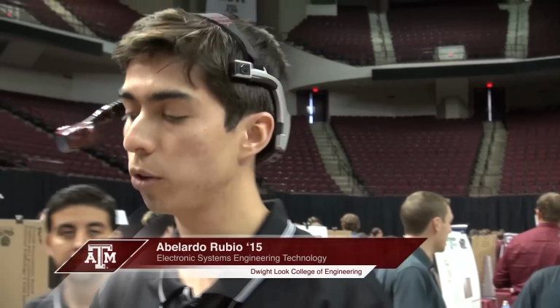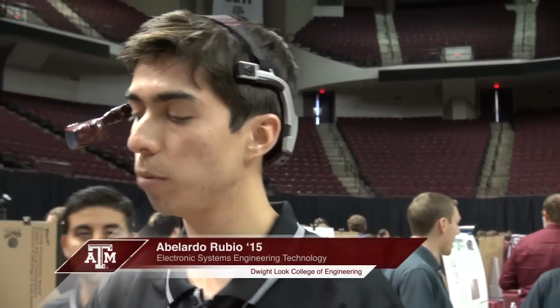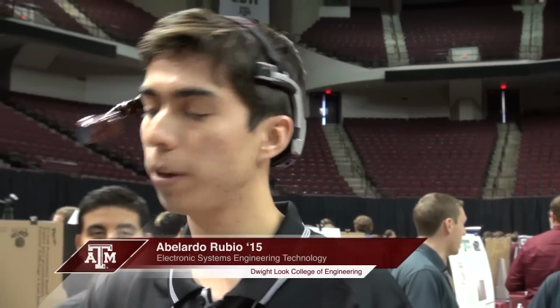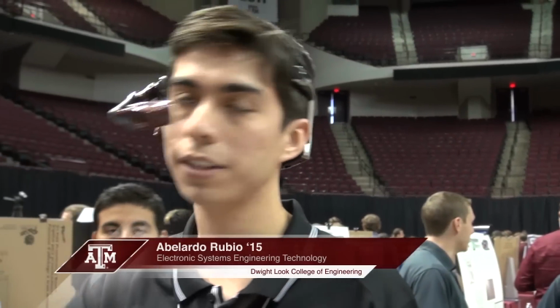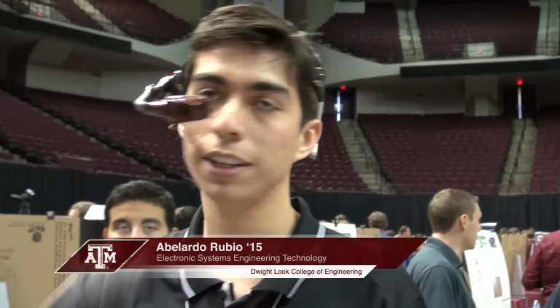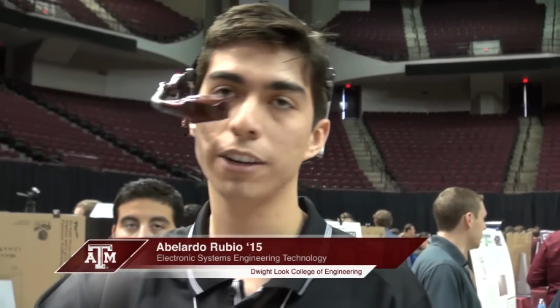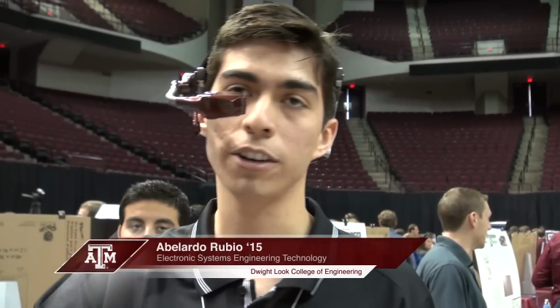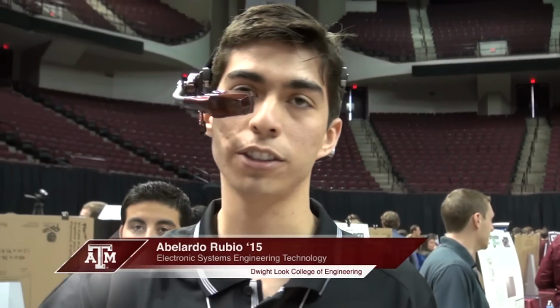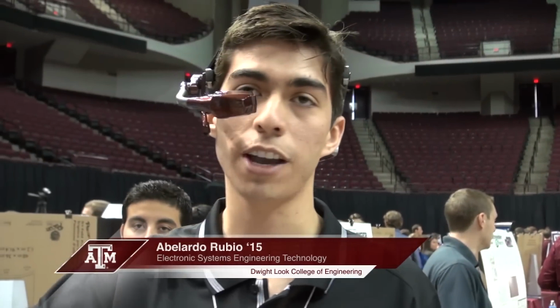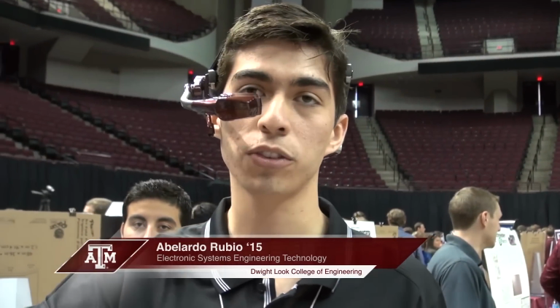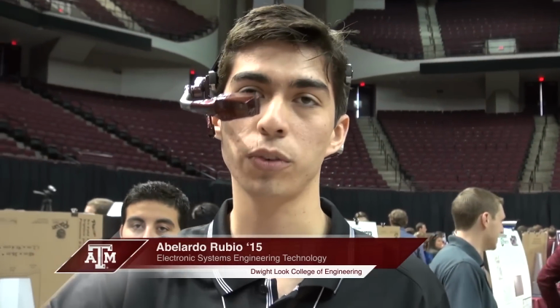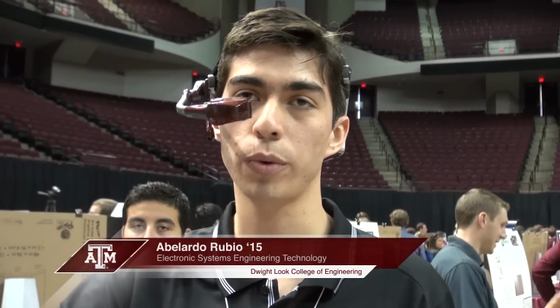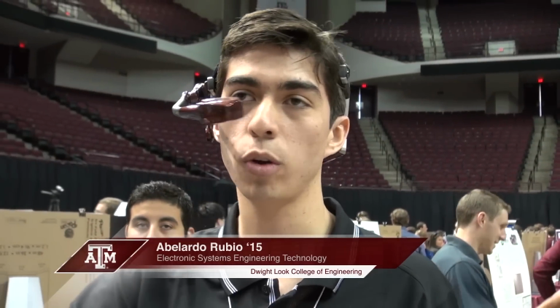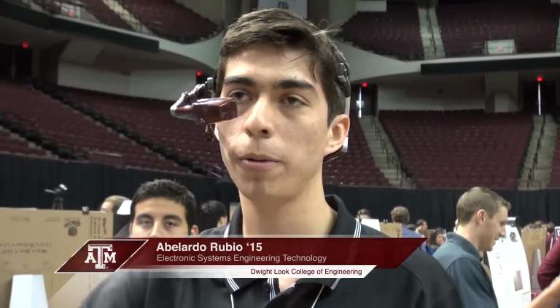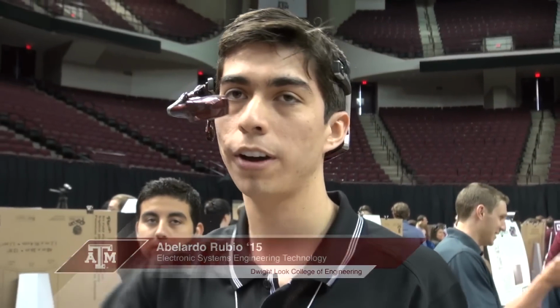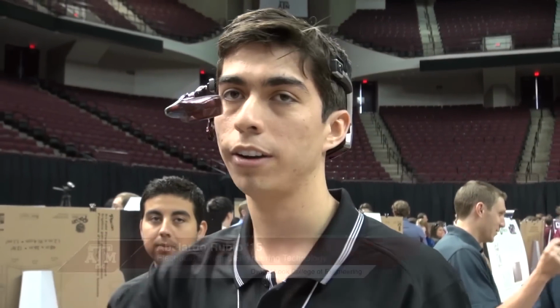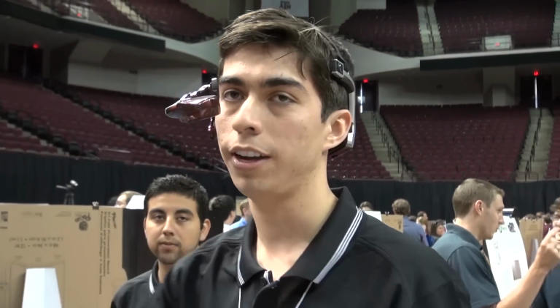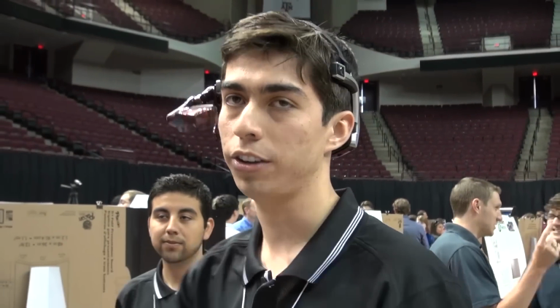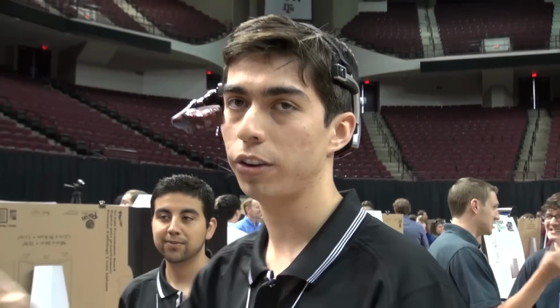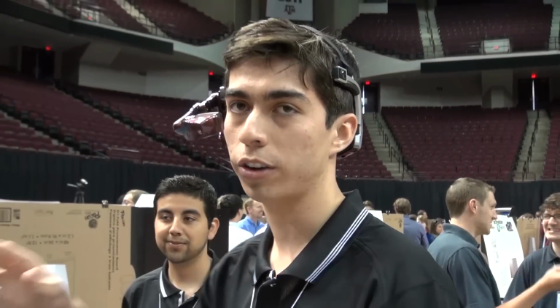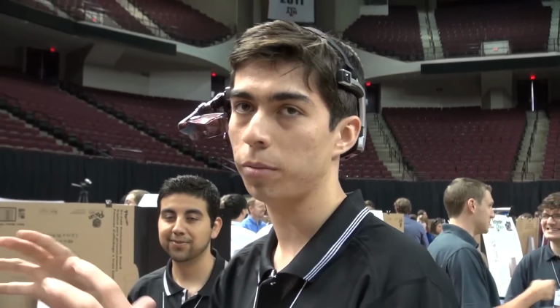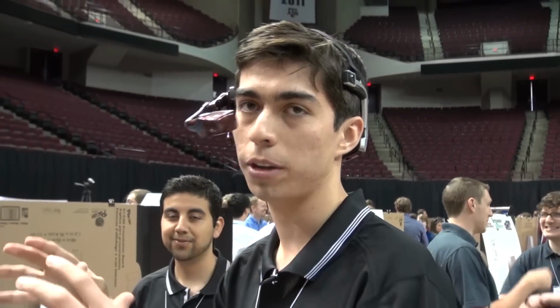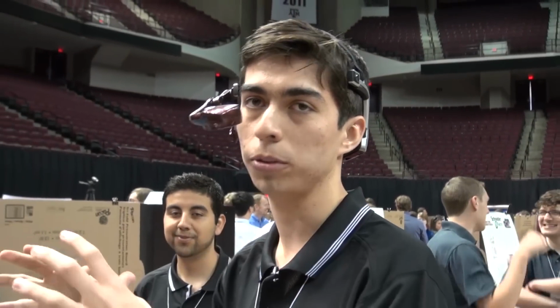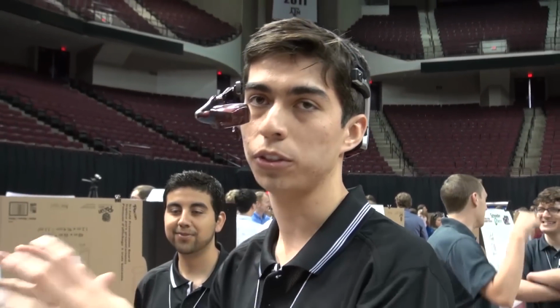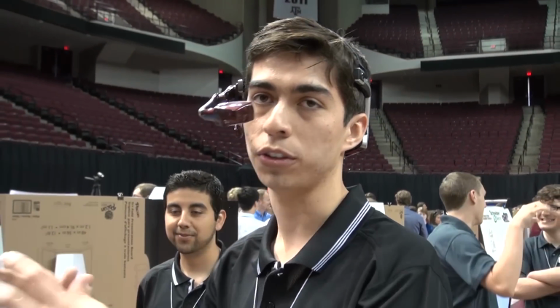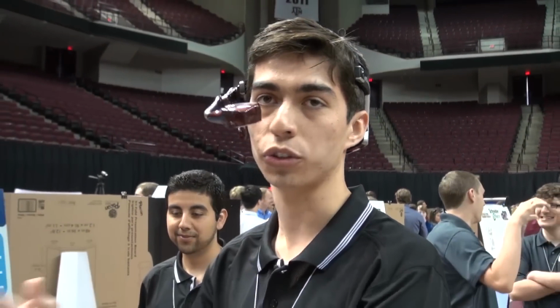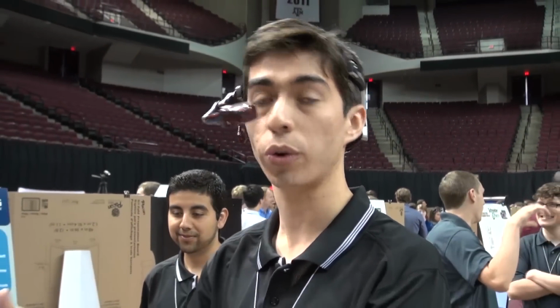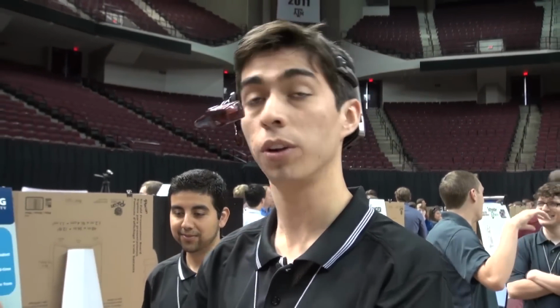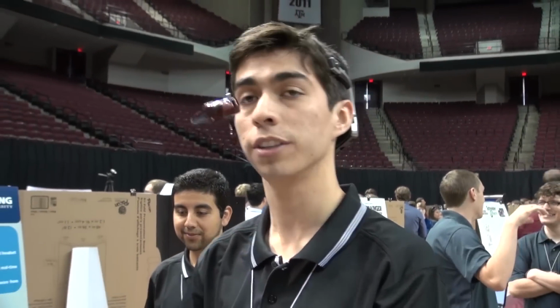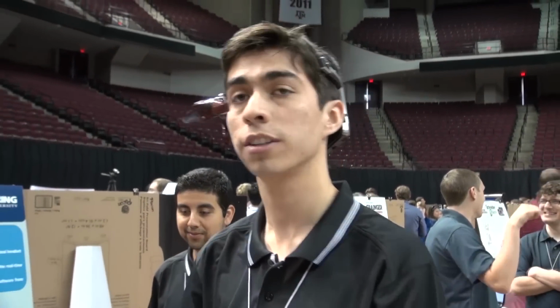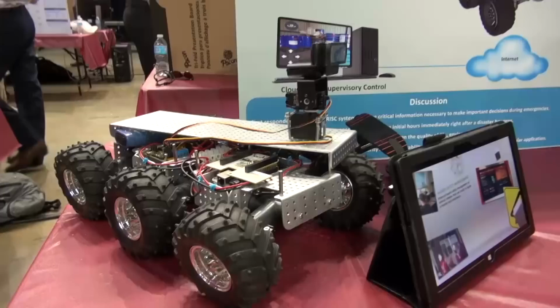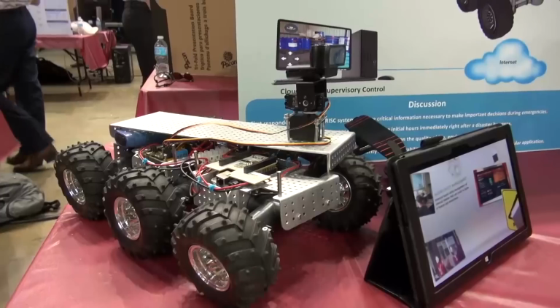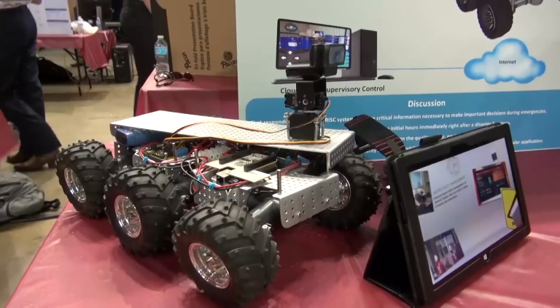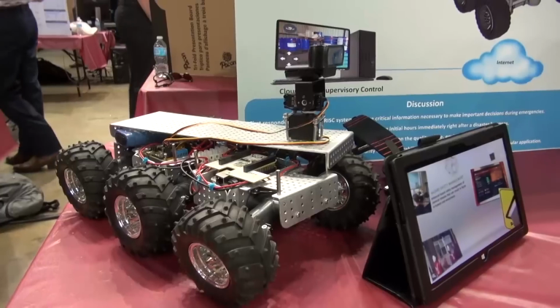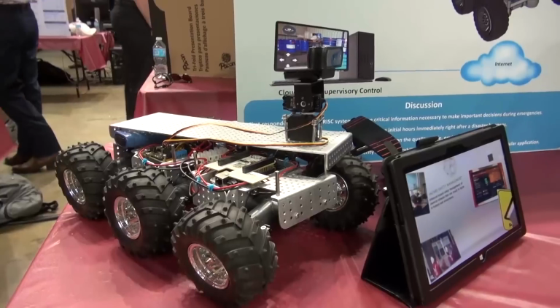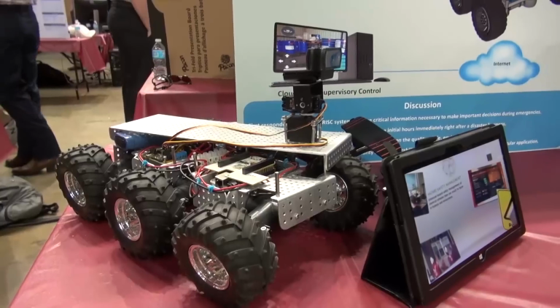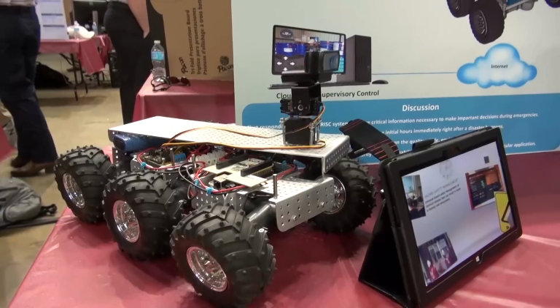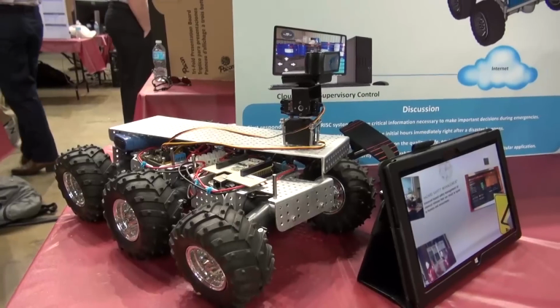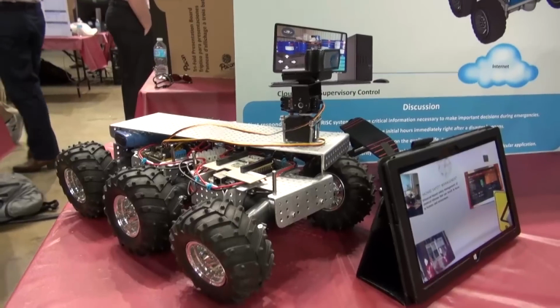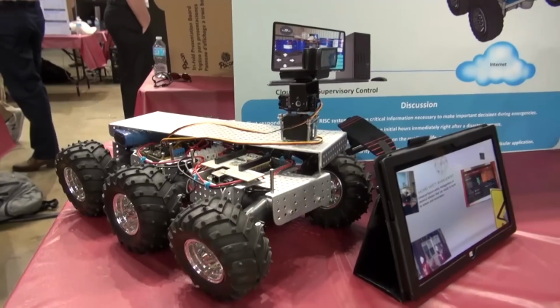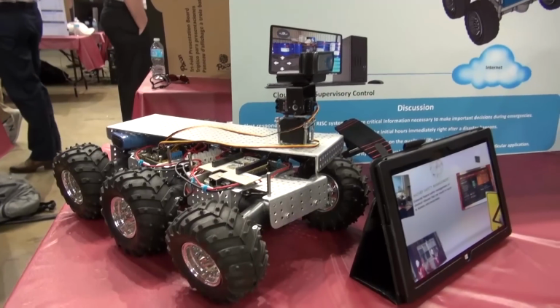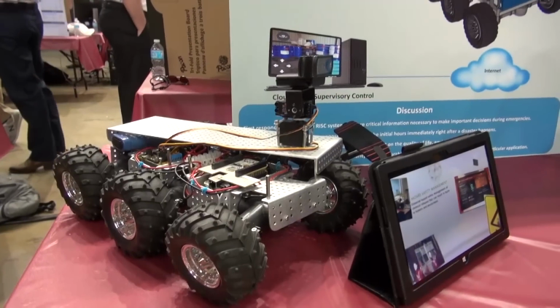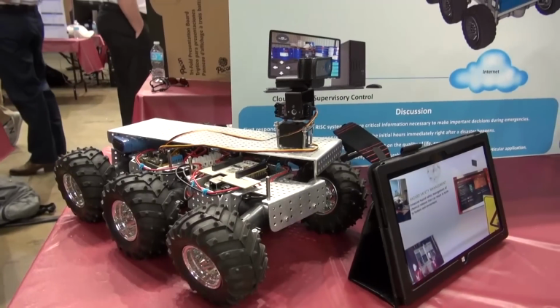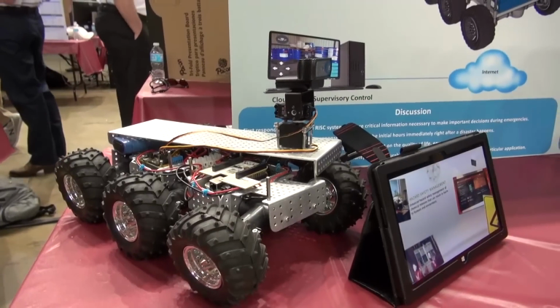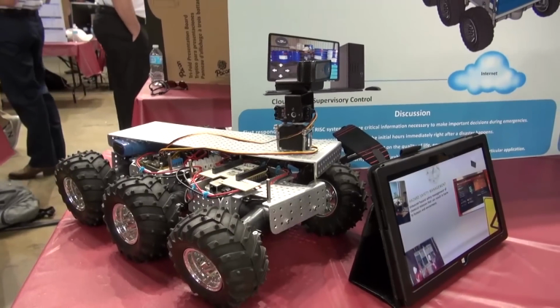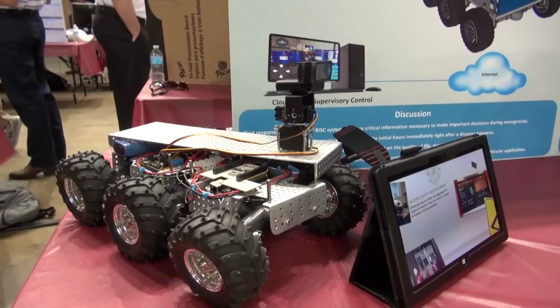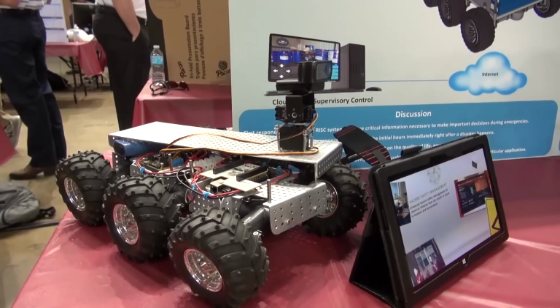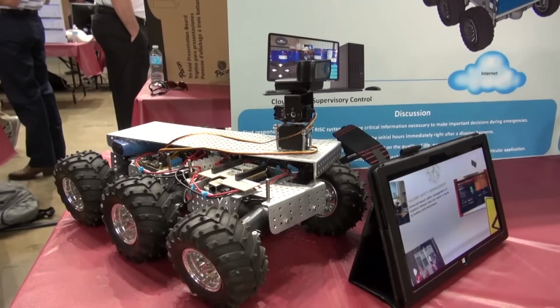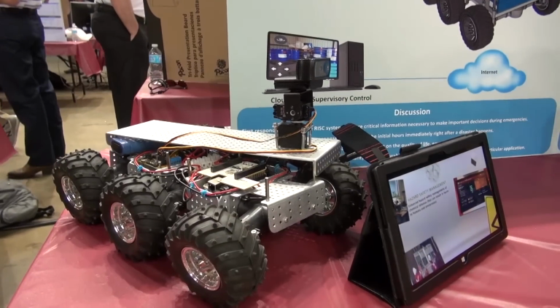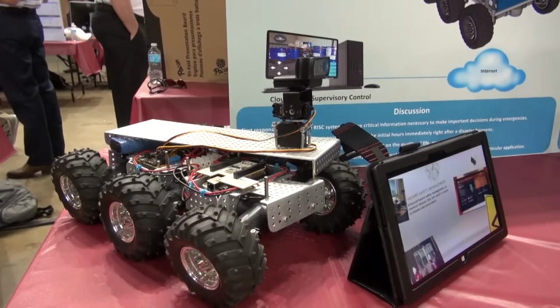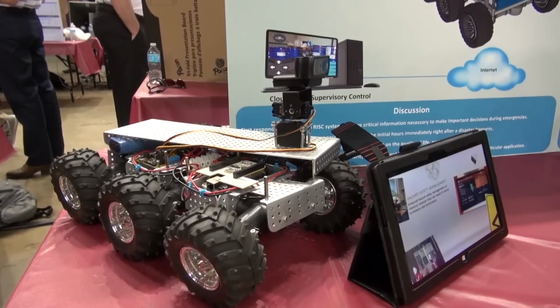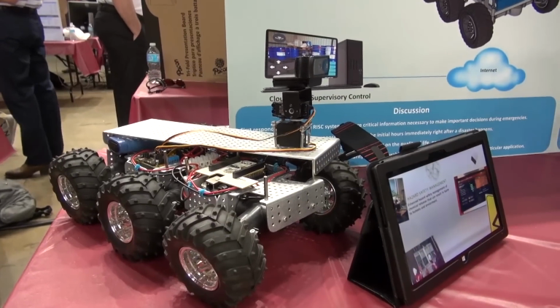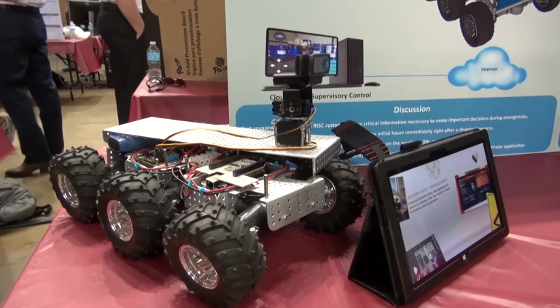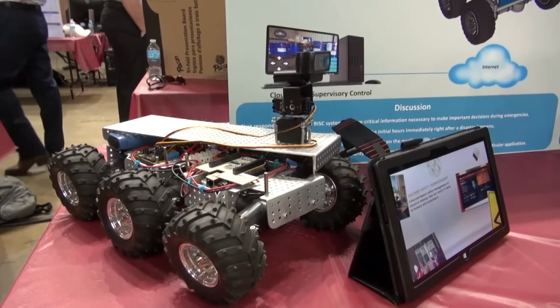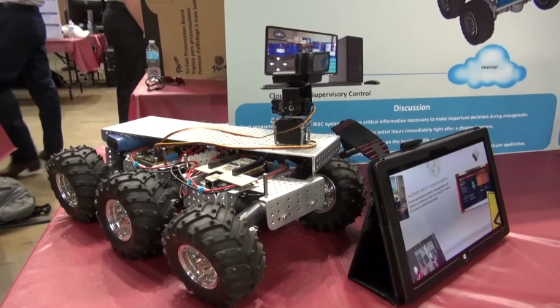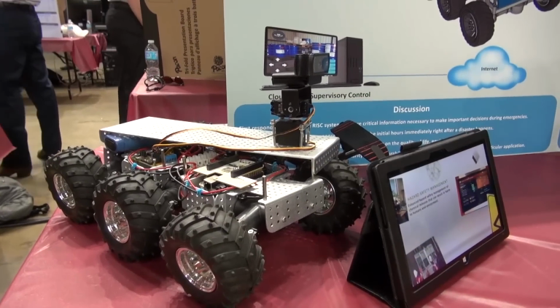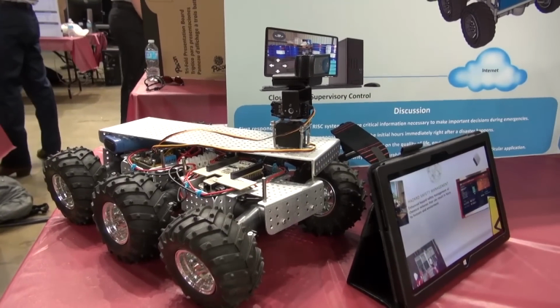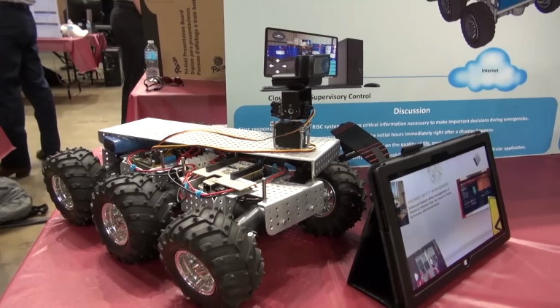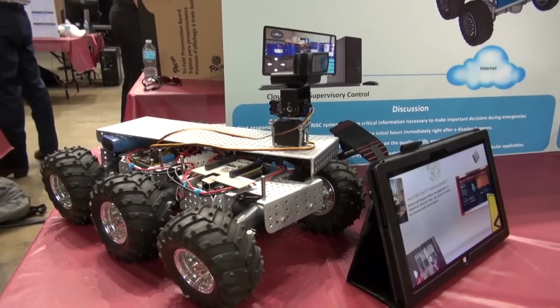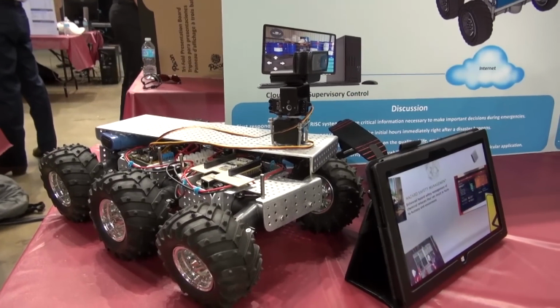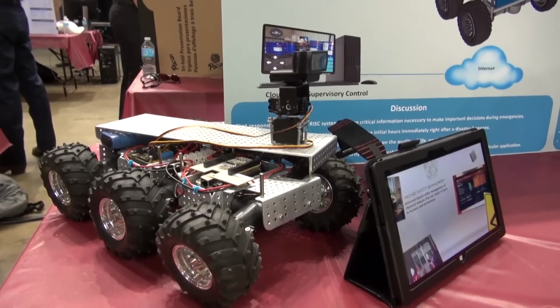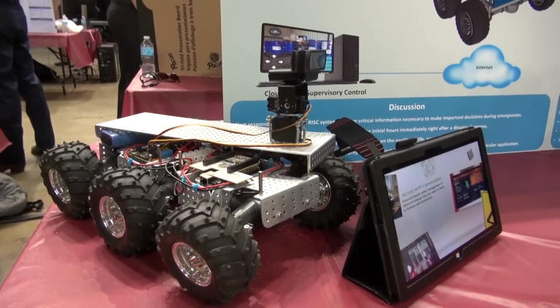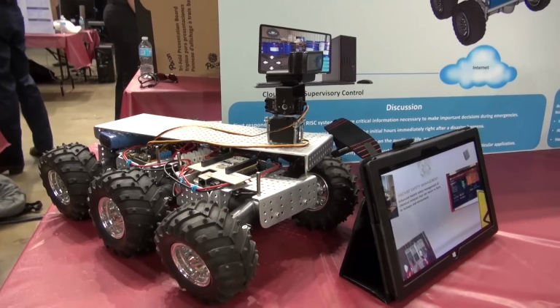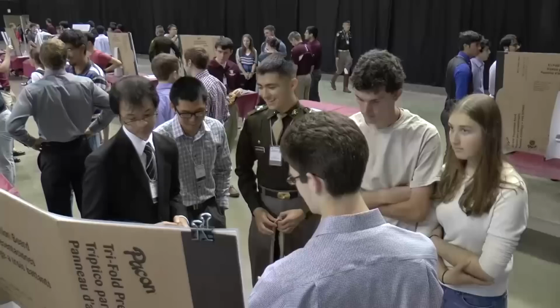It has voice-activated control, so you're basically going to talk to the robot and you're going to be able to control it. We have a camera on the robot, so you're going to be able to see whatever the robot sees.